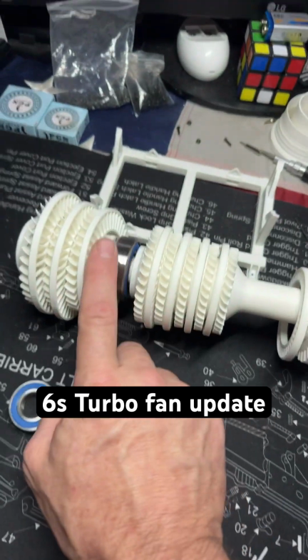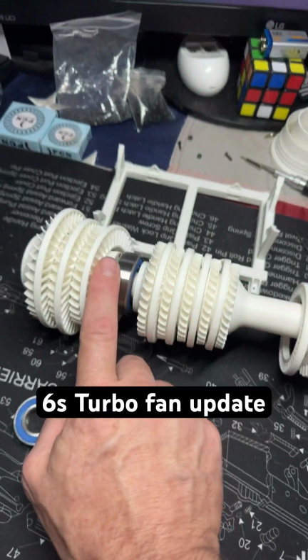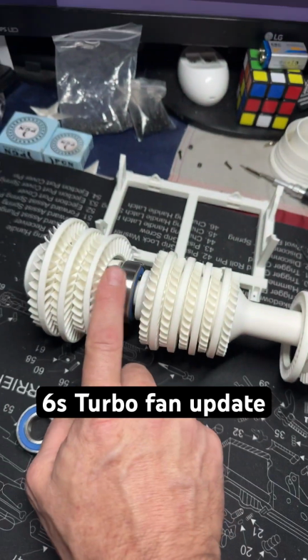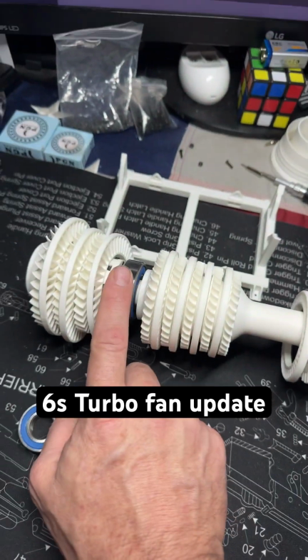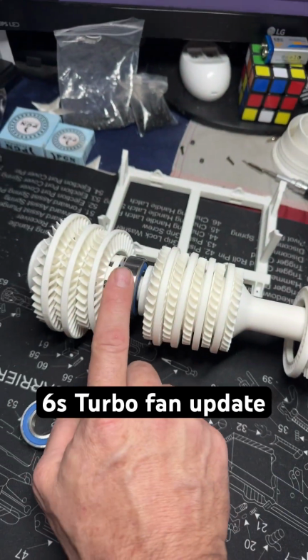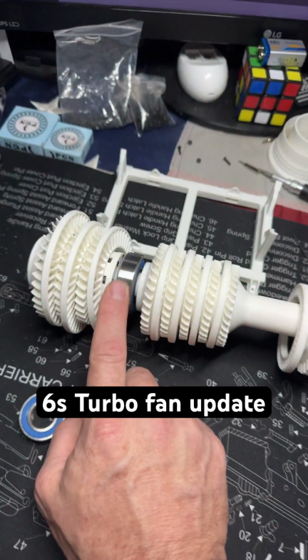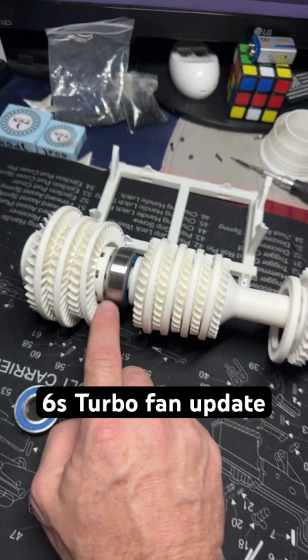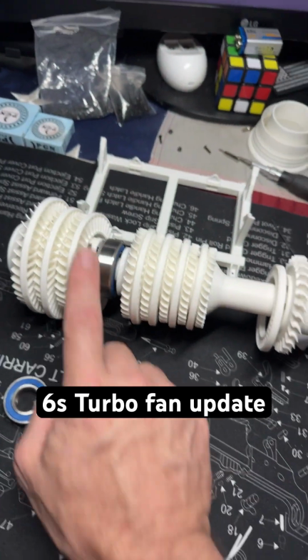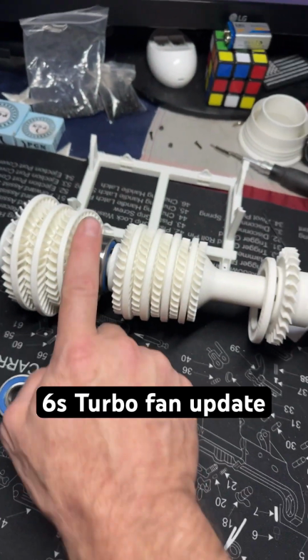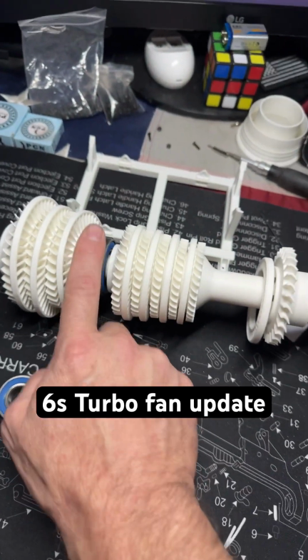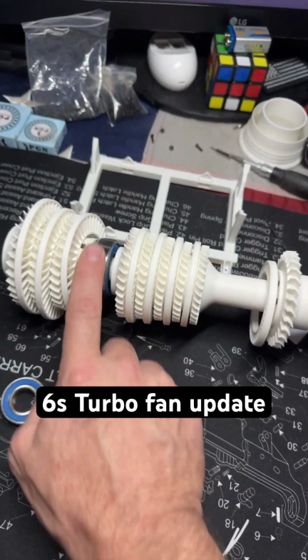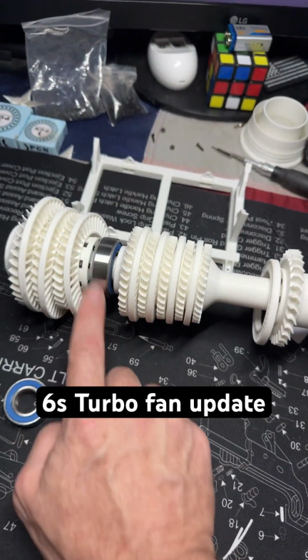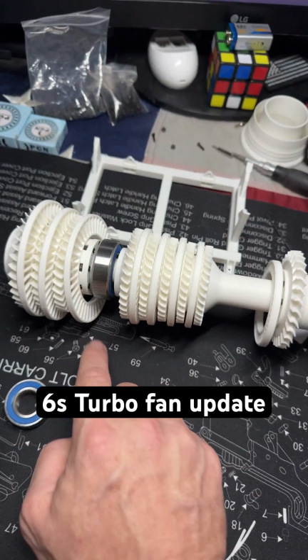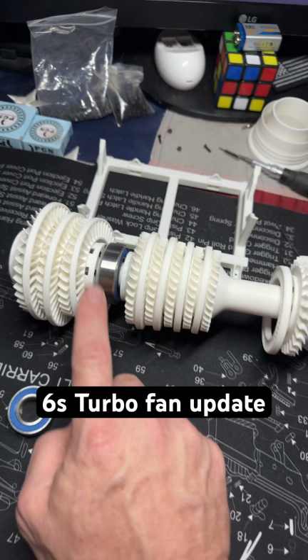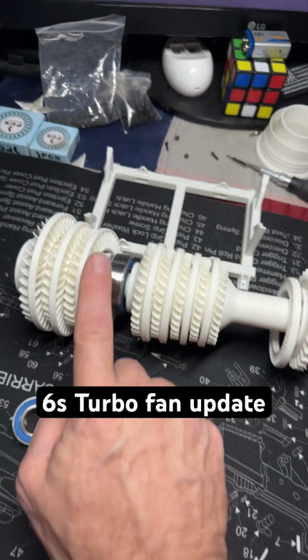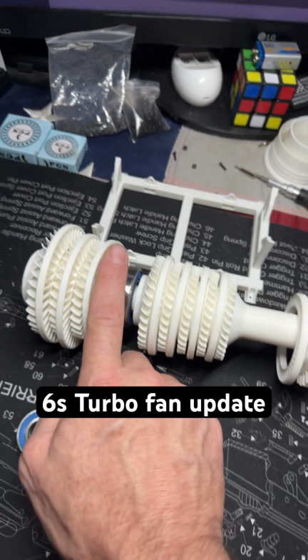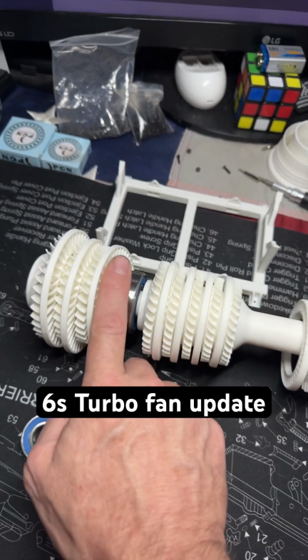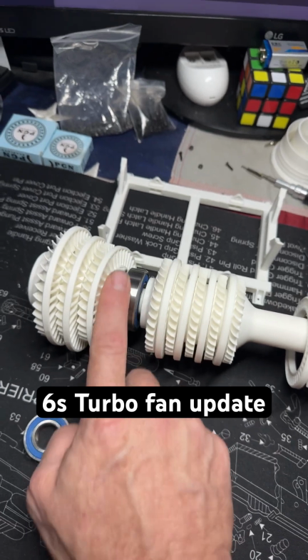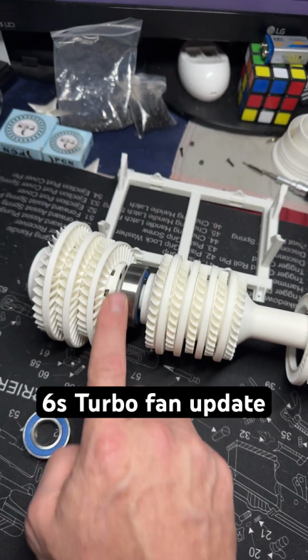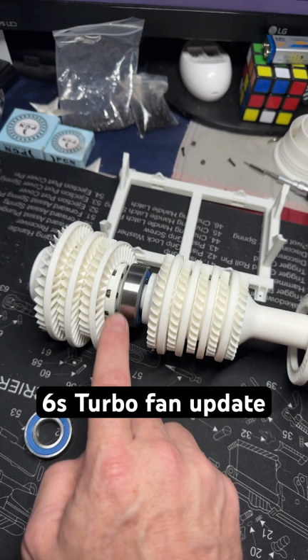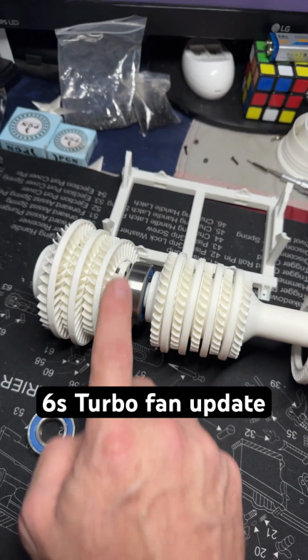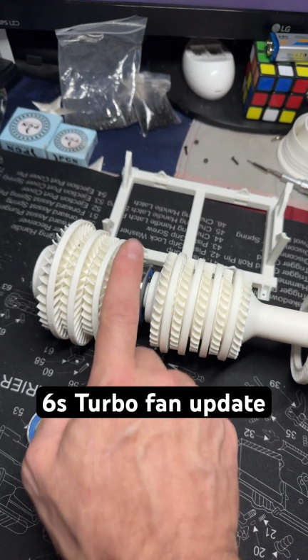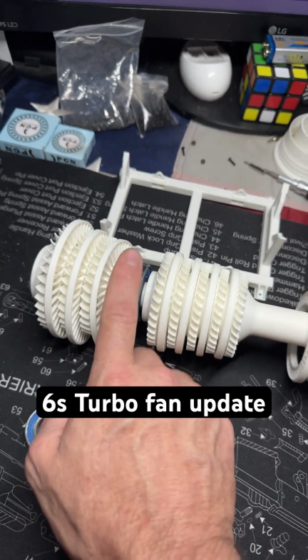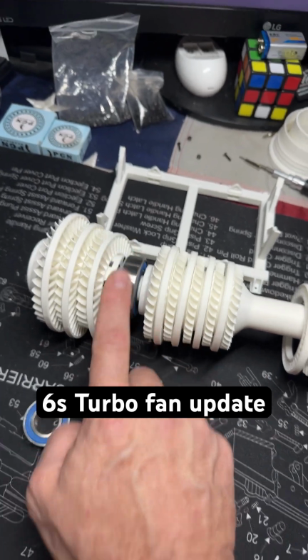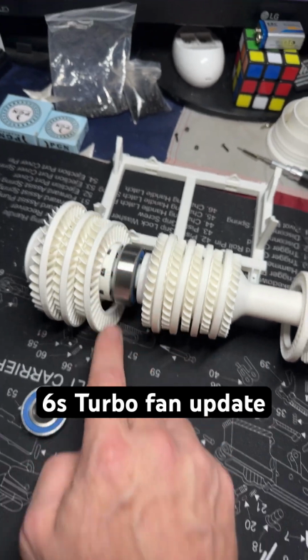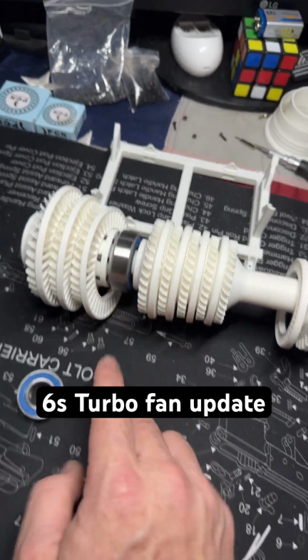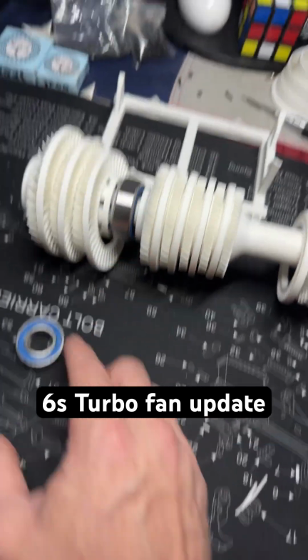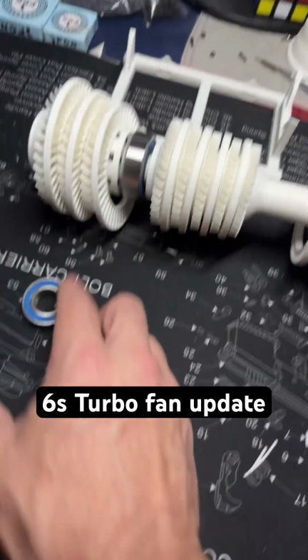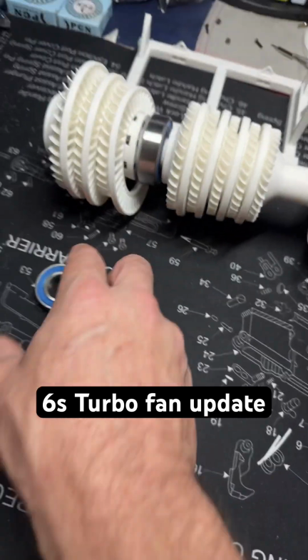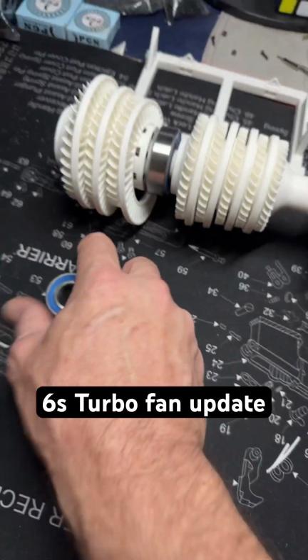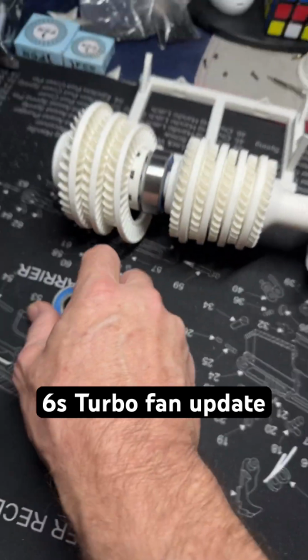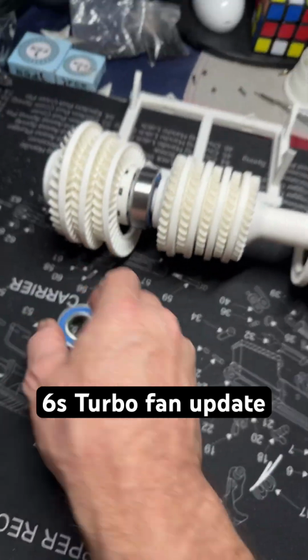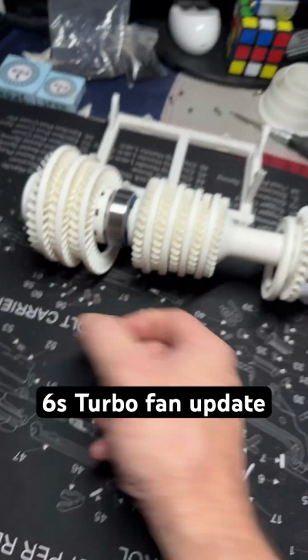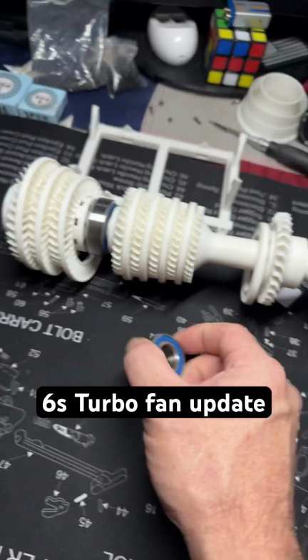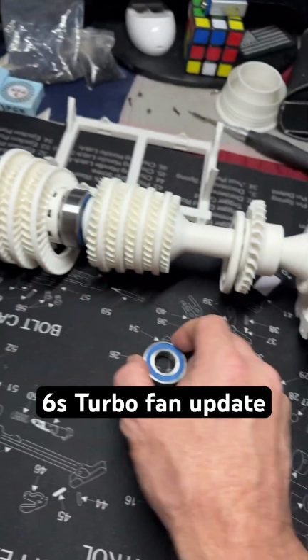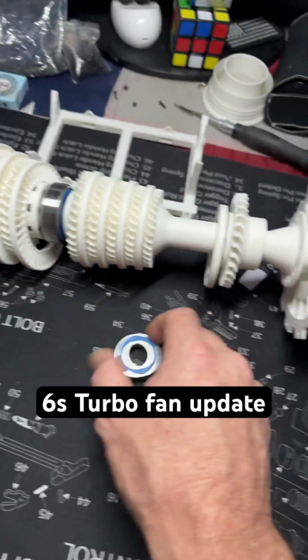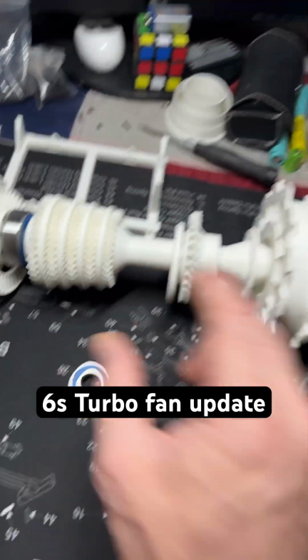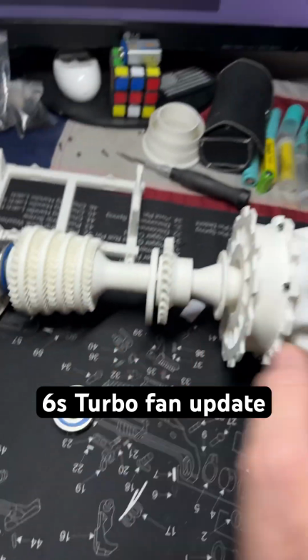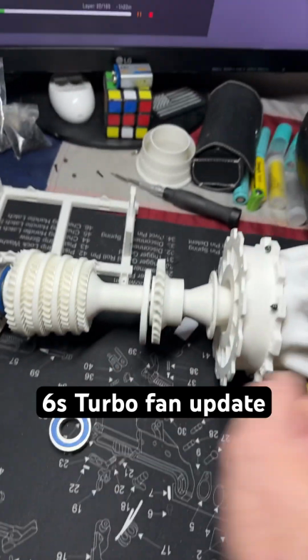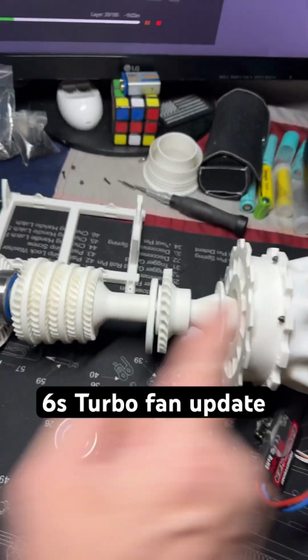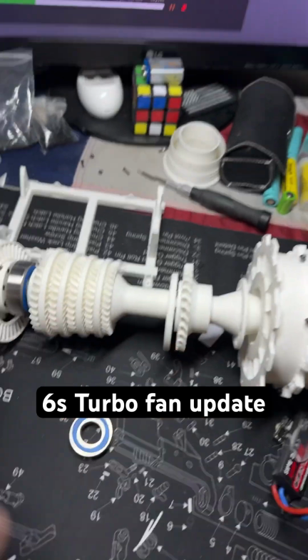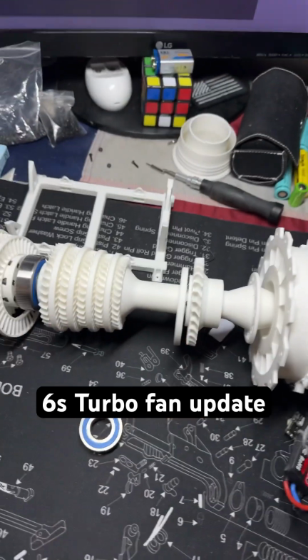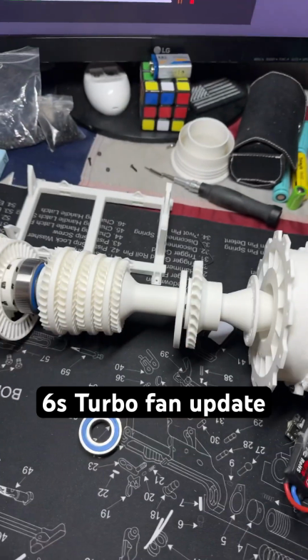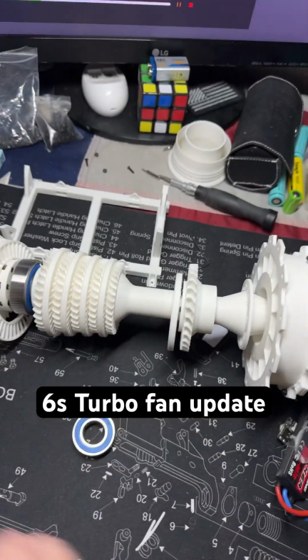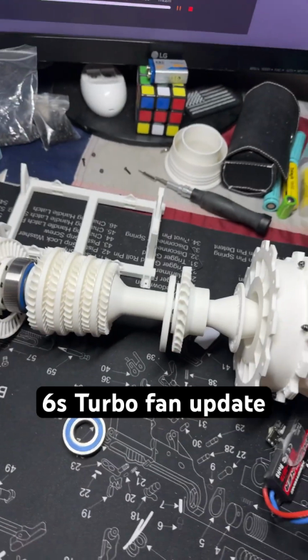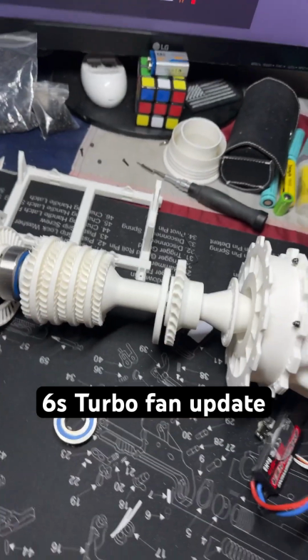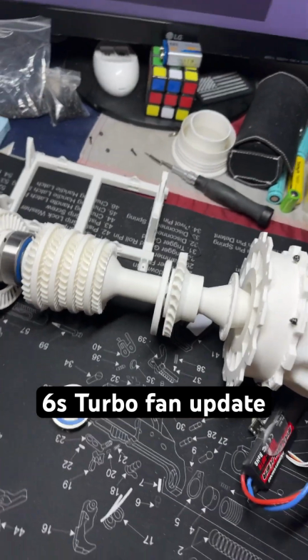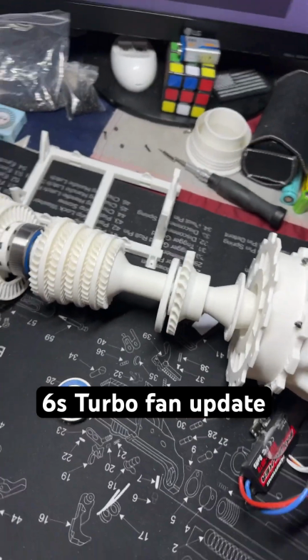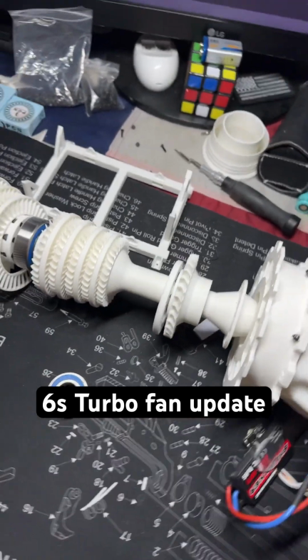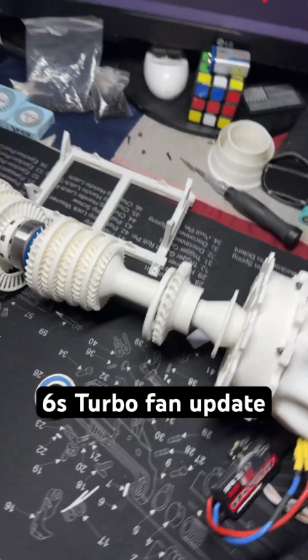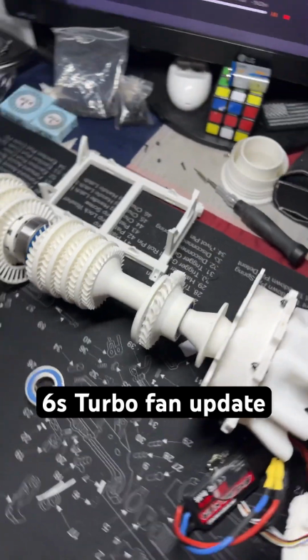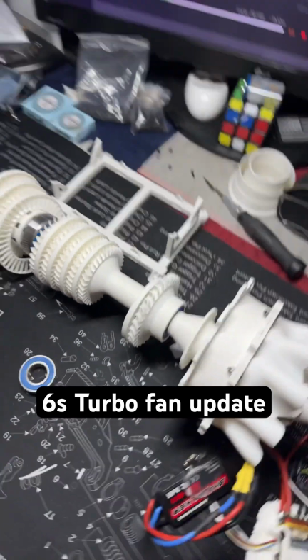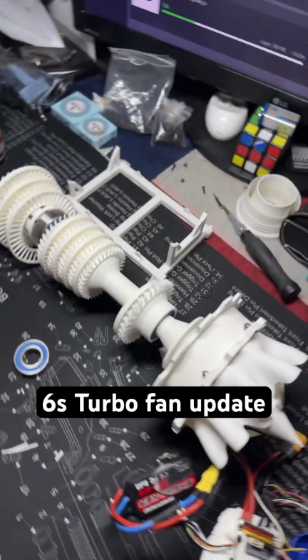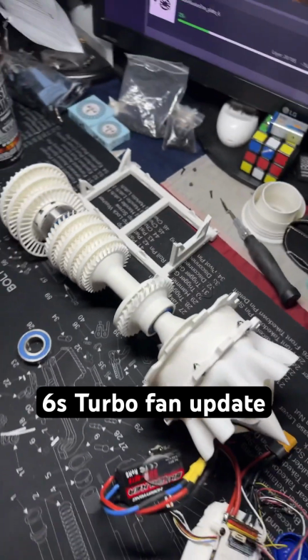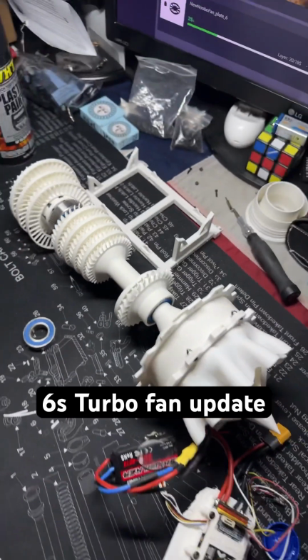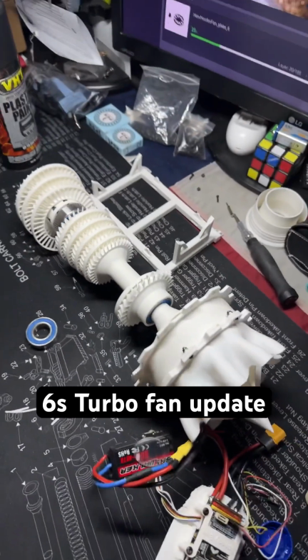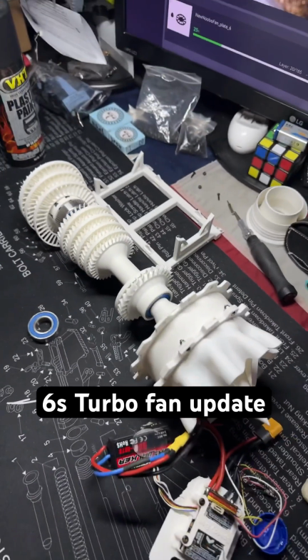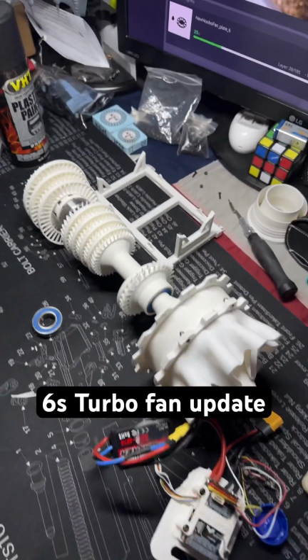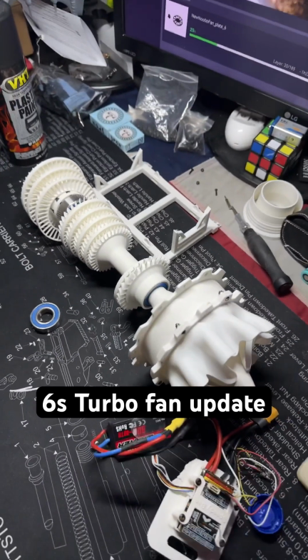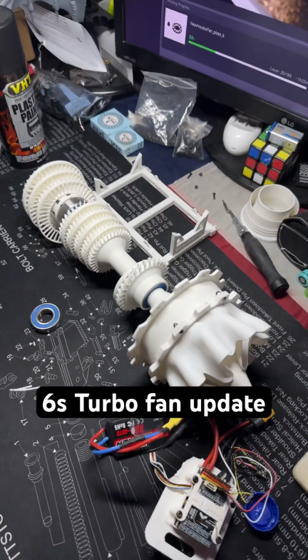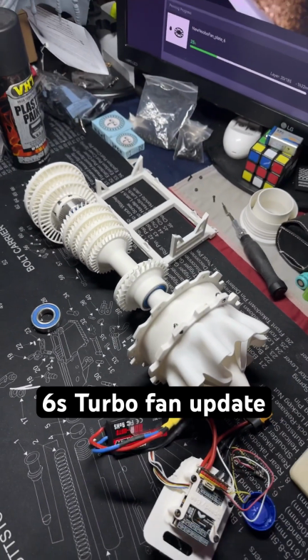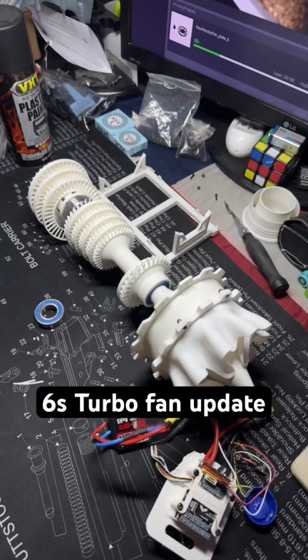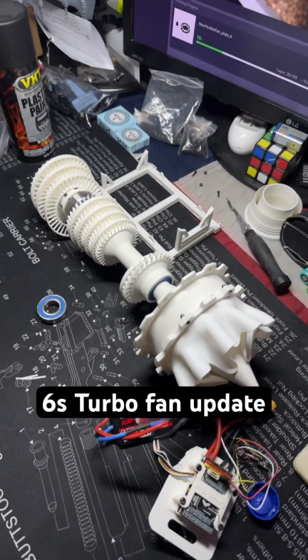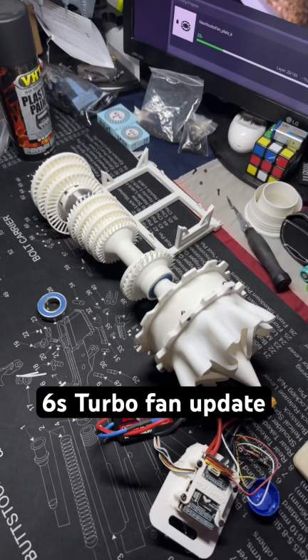And then using these high RPM bearings all throughout, it should be fun with a 6S motor.